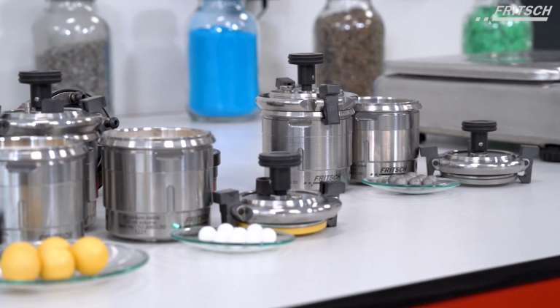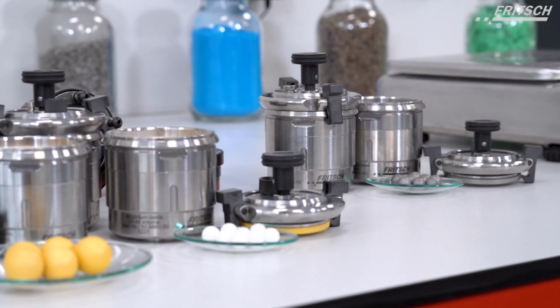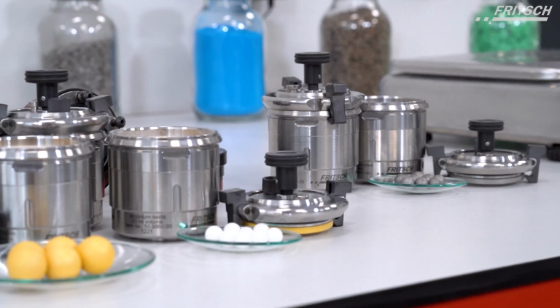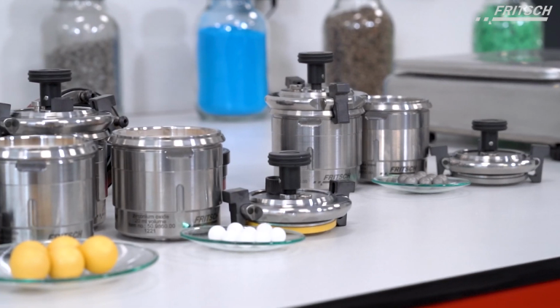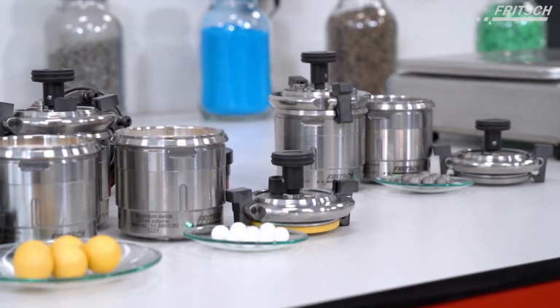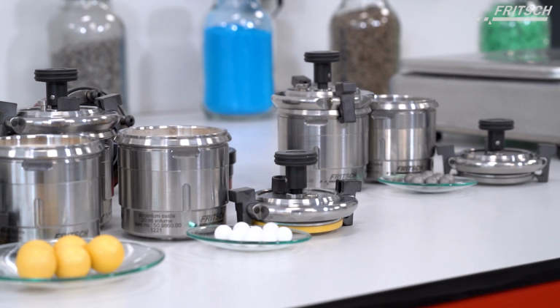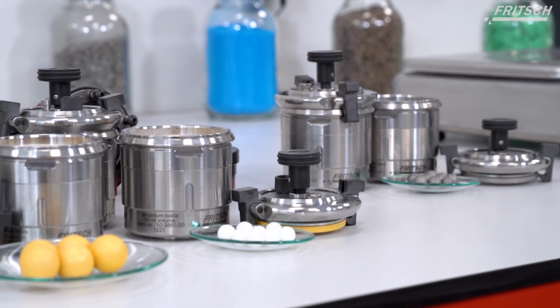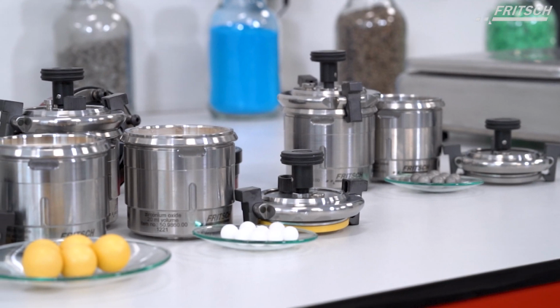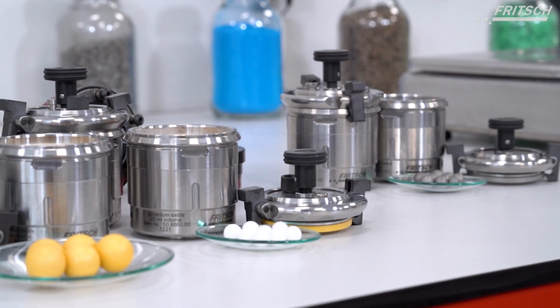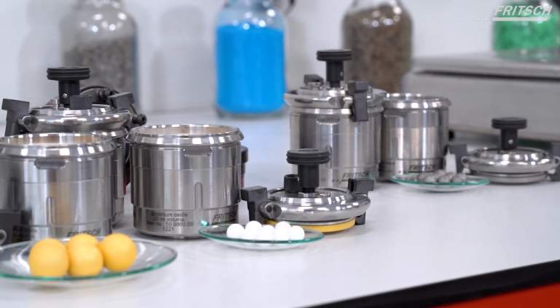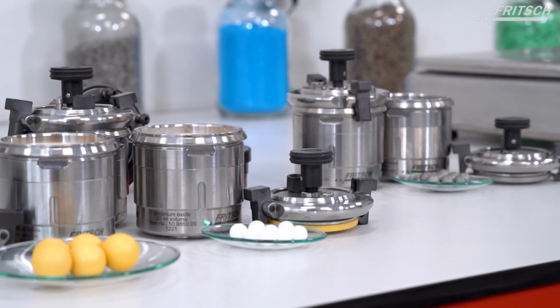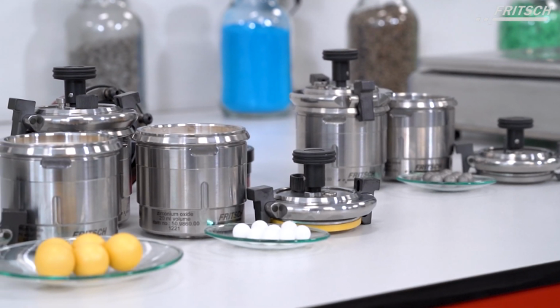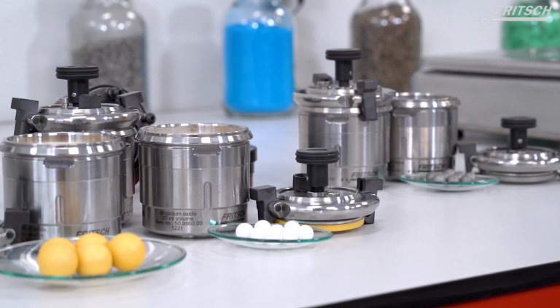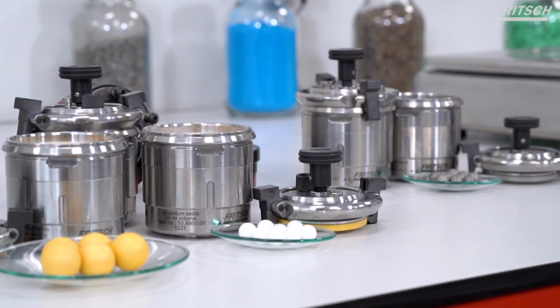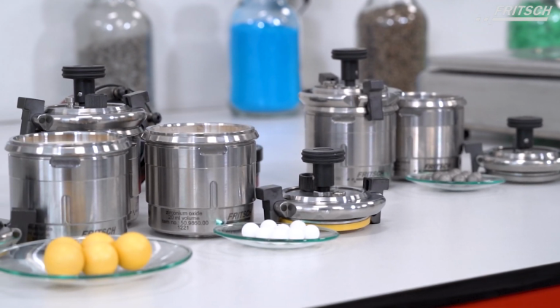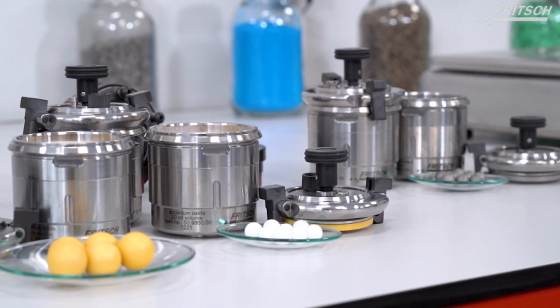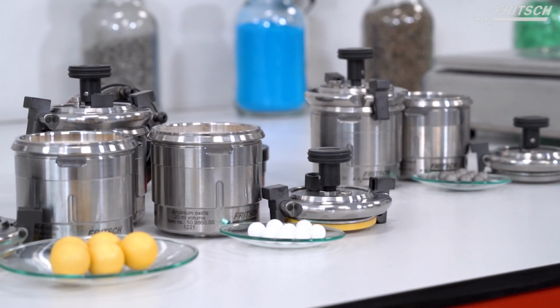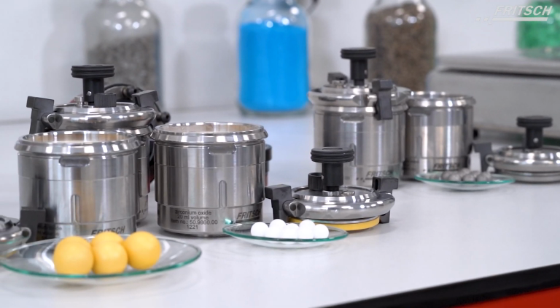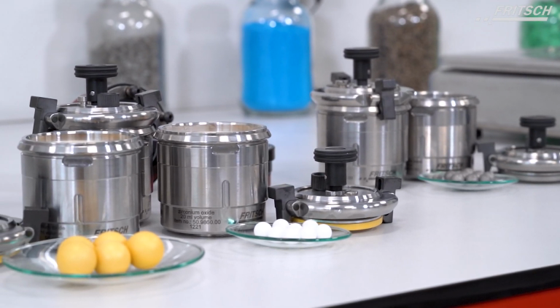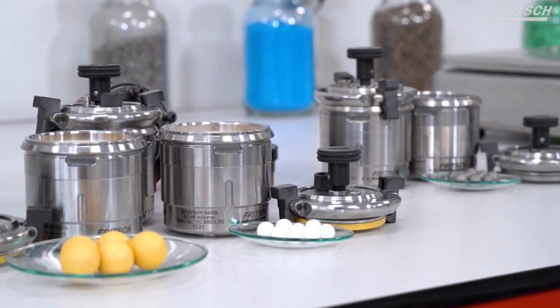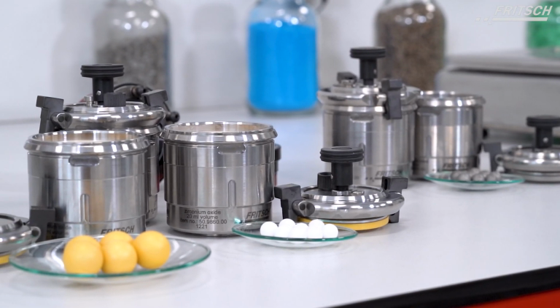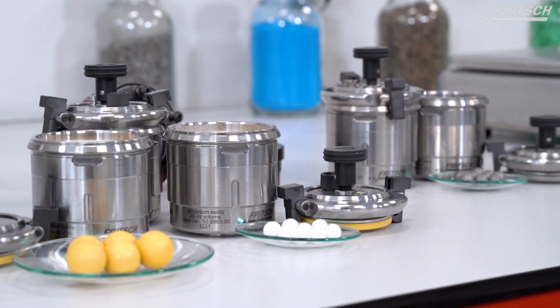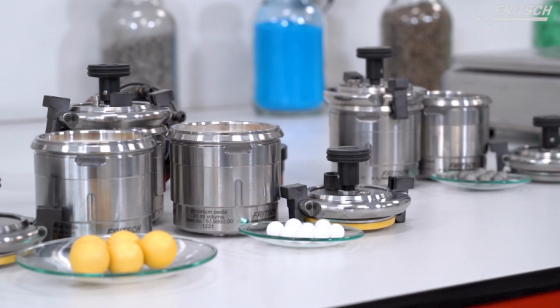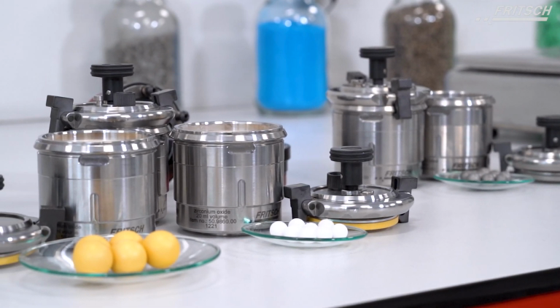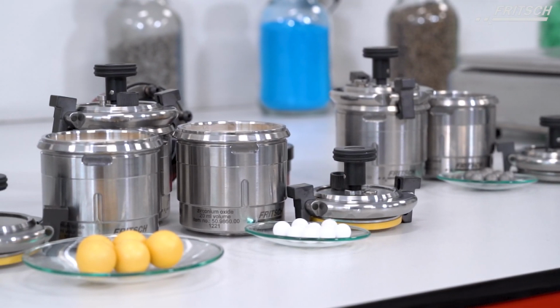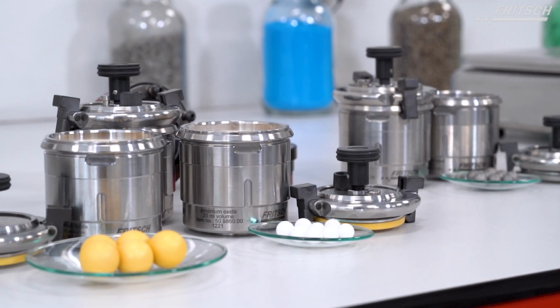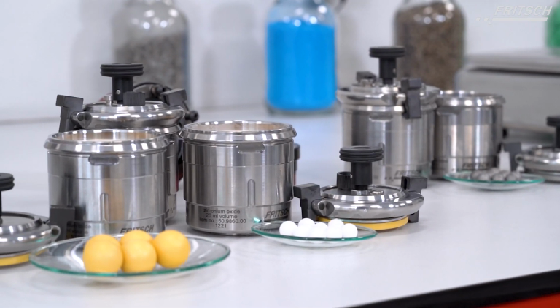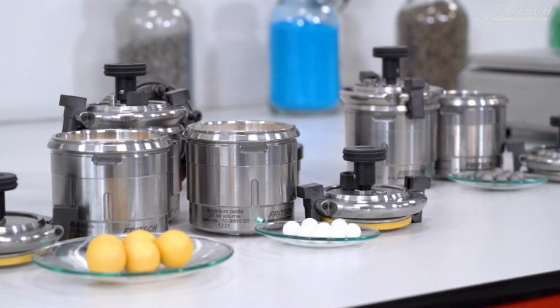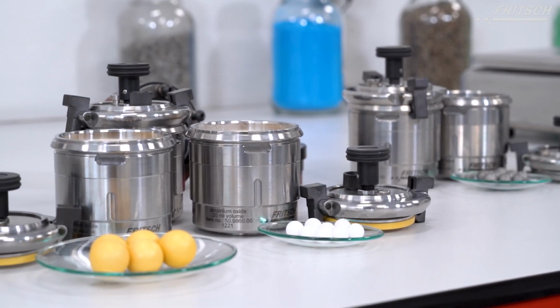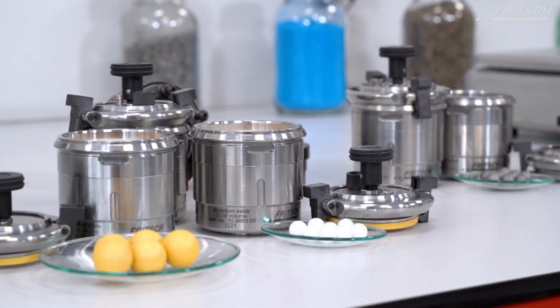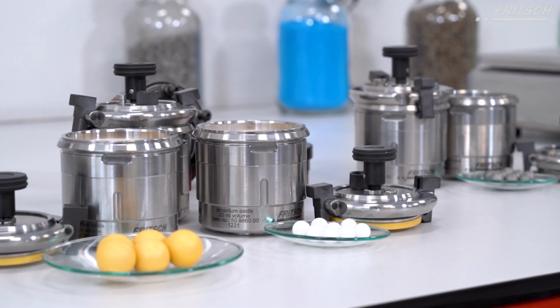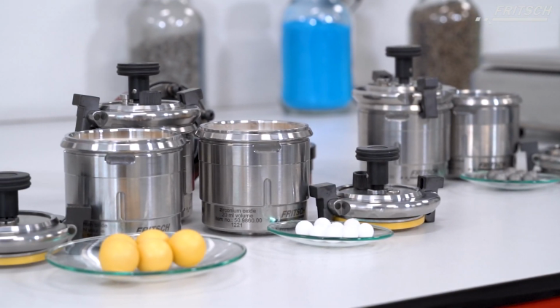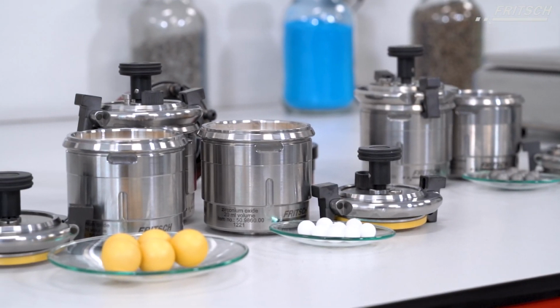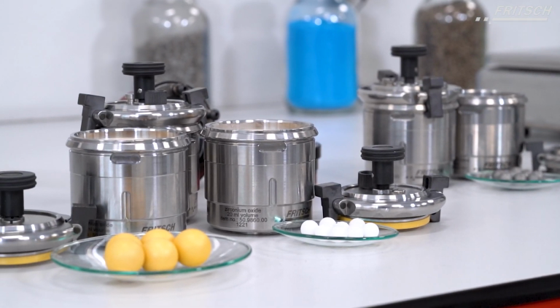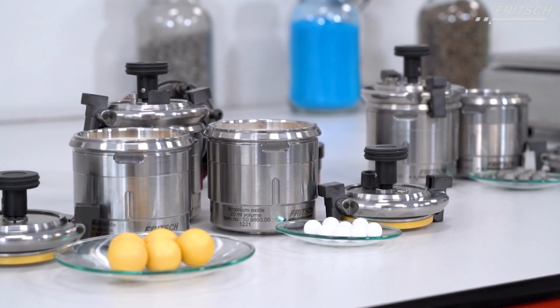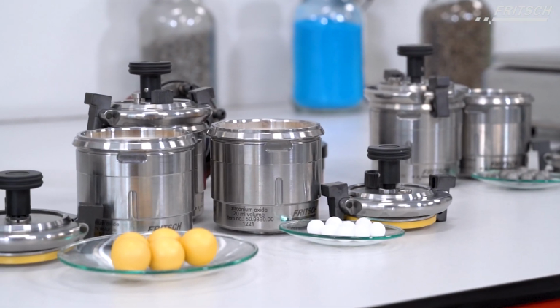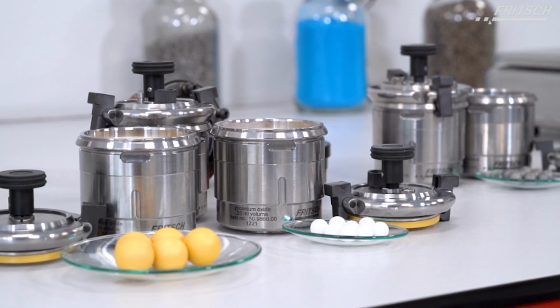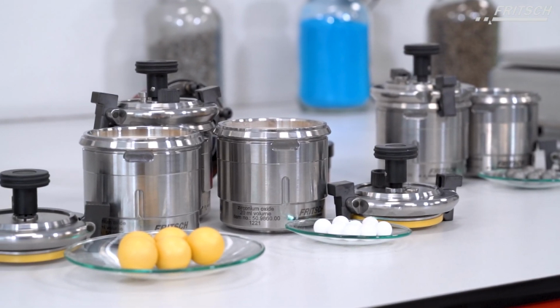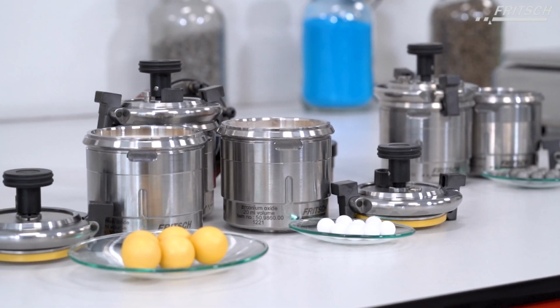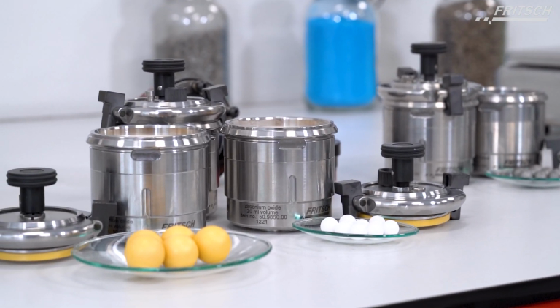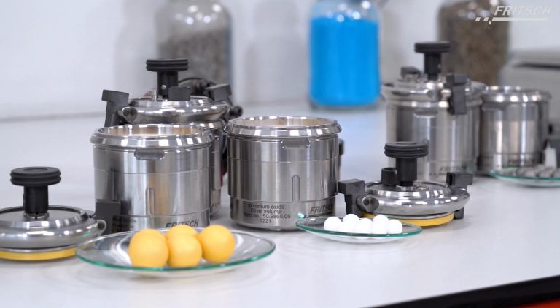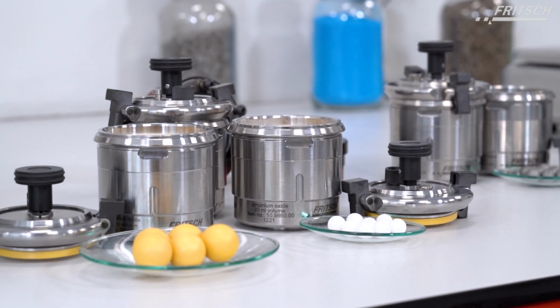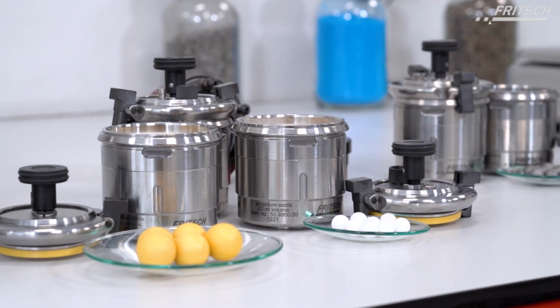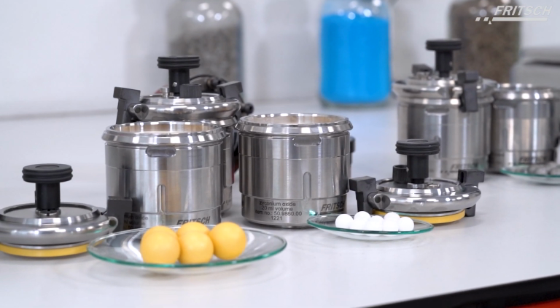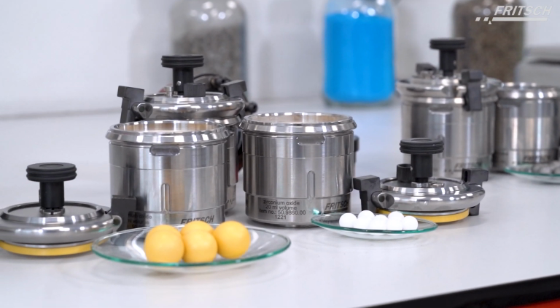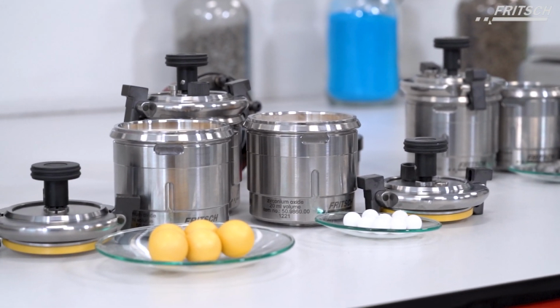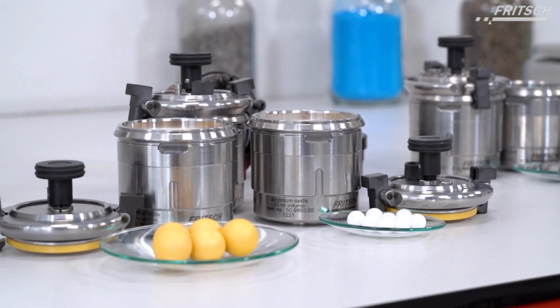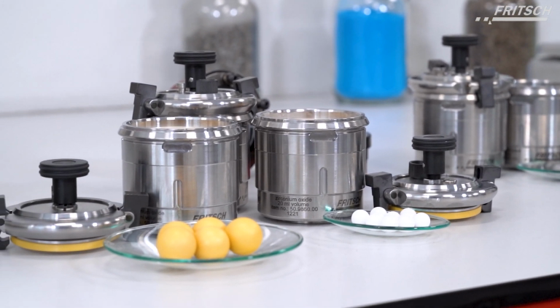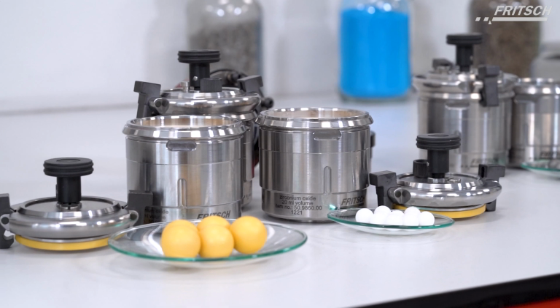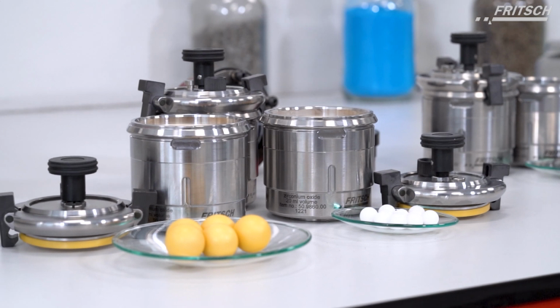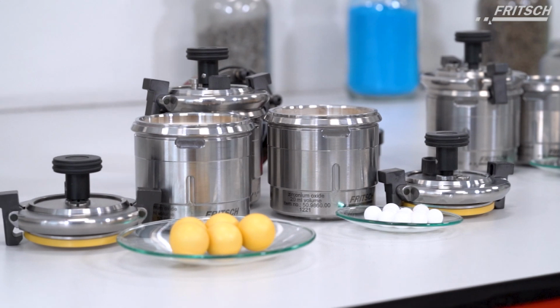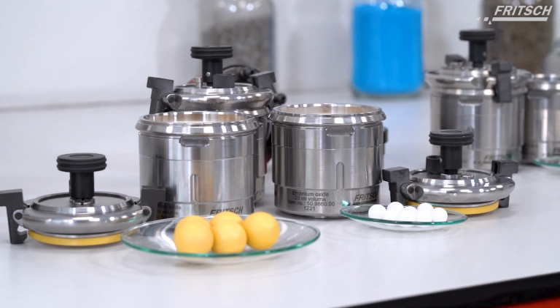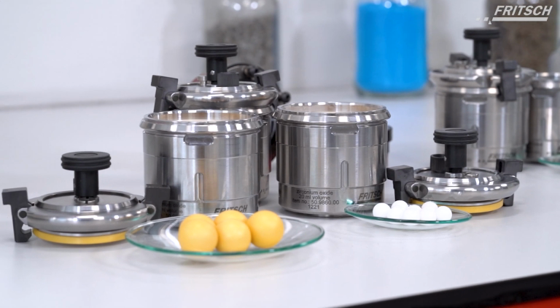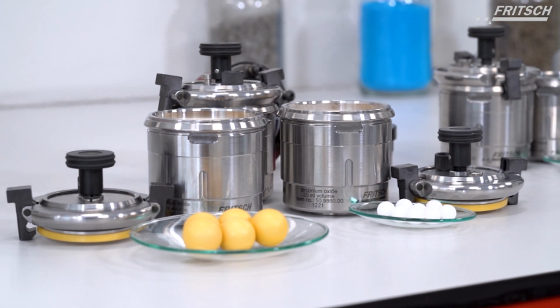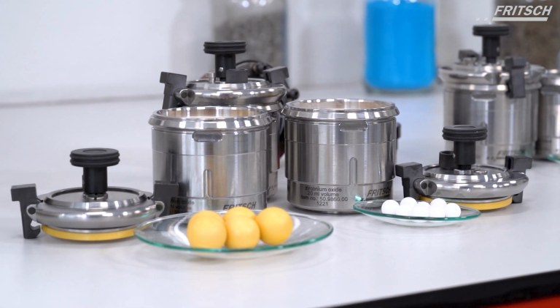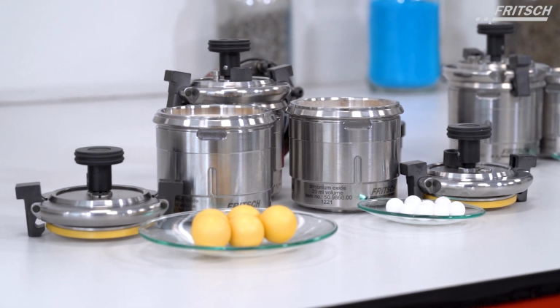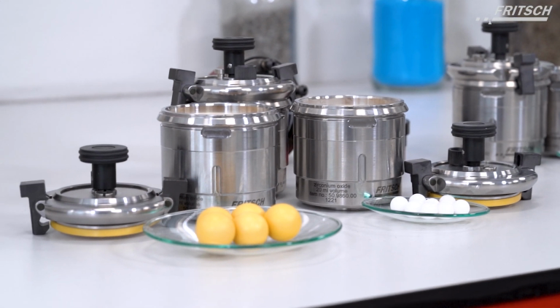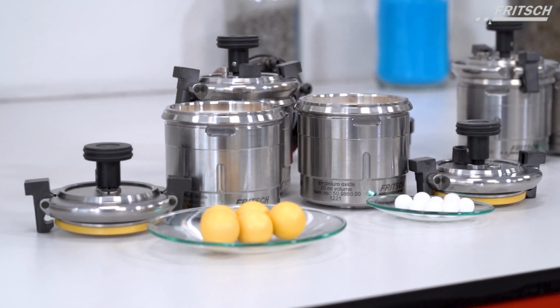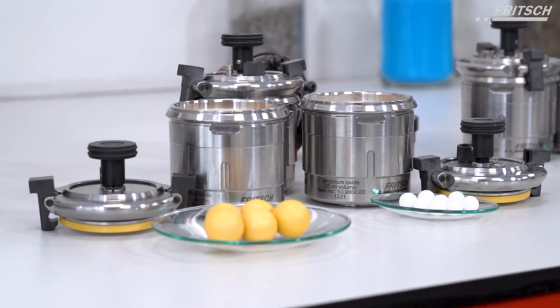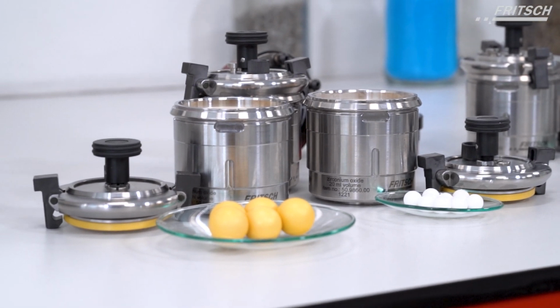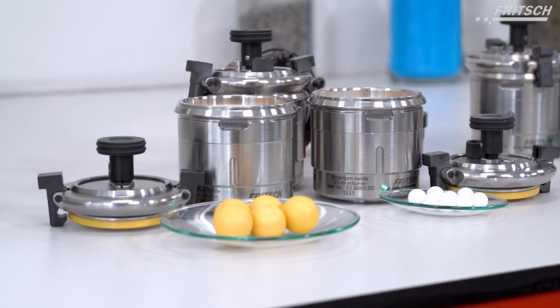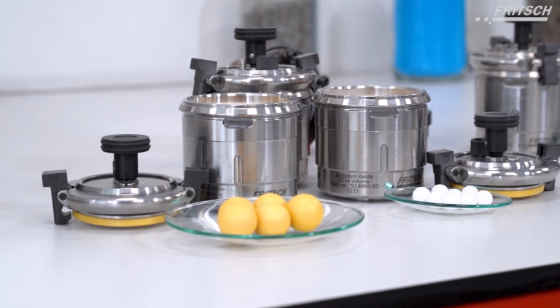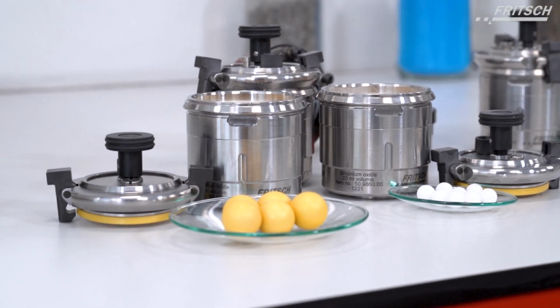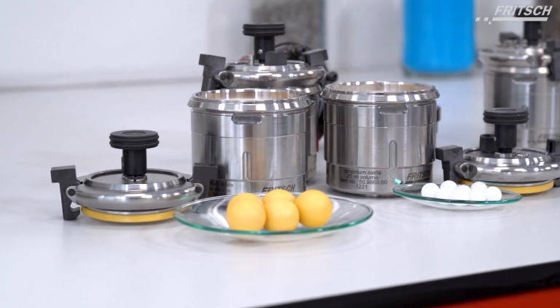And if imbalance should occur, the mill blocks the start and automatically shuts off, offering maximum safety for man and machine.